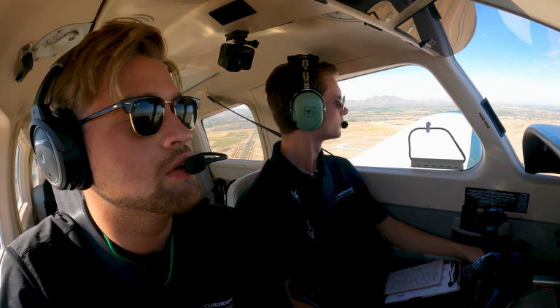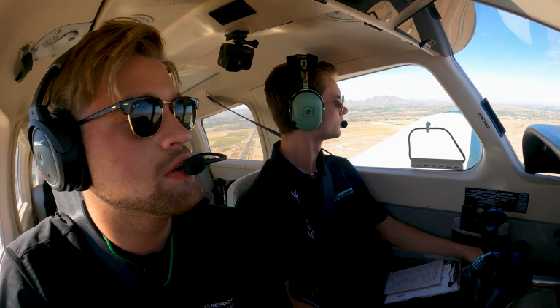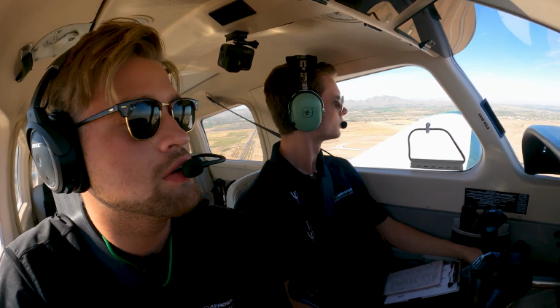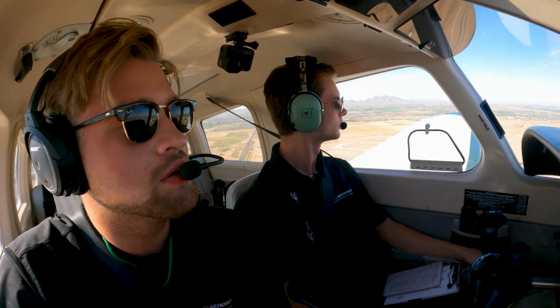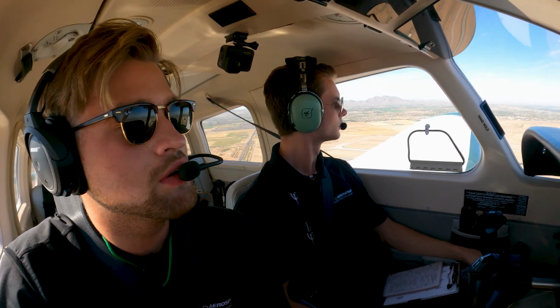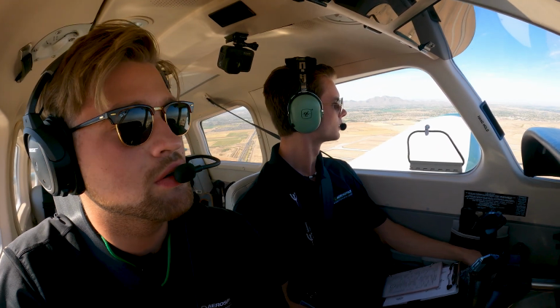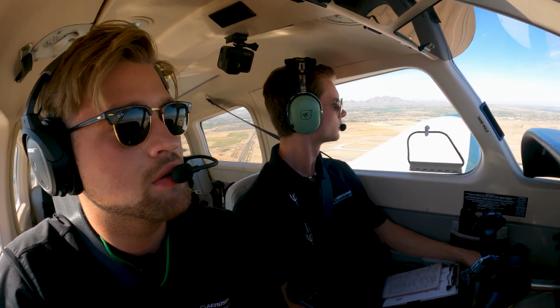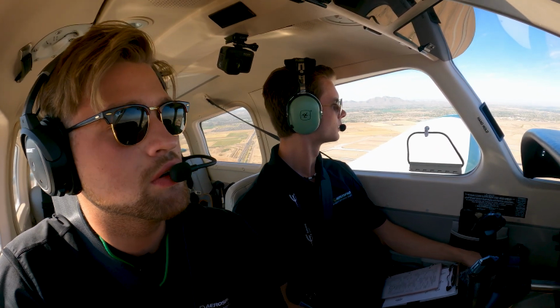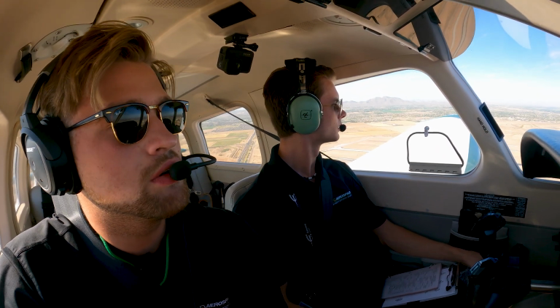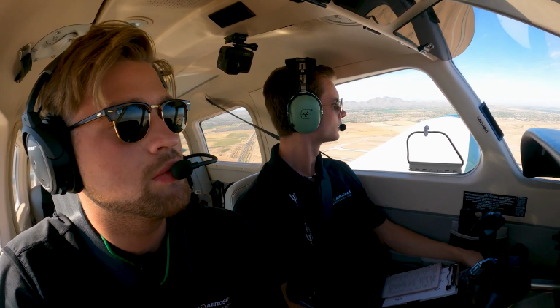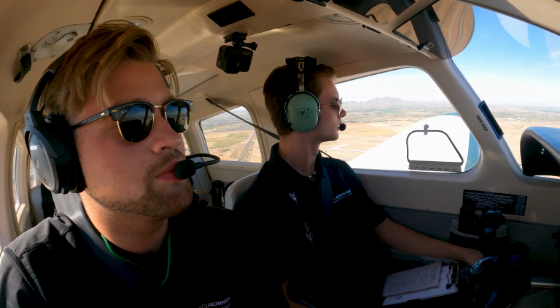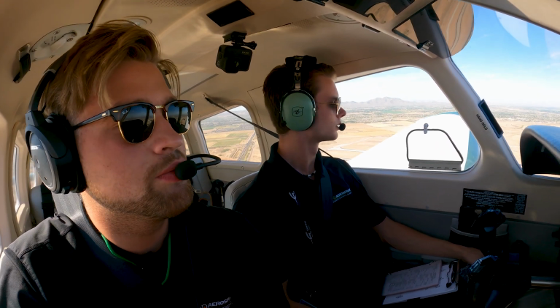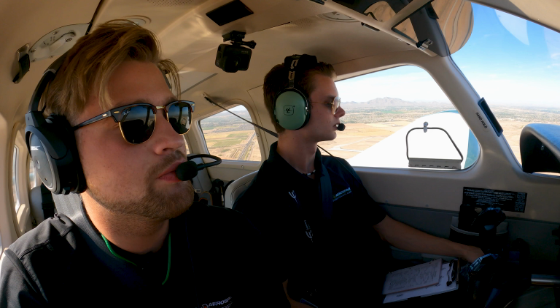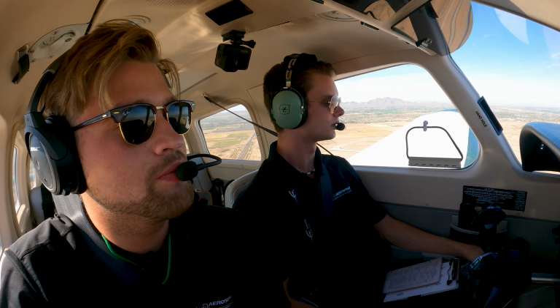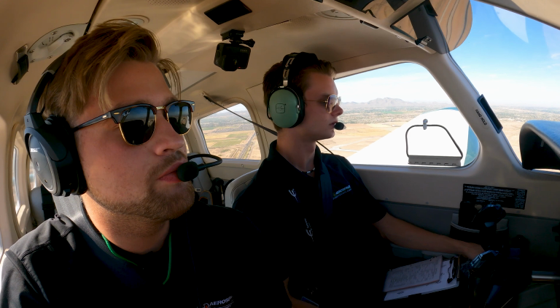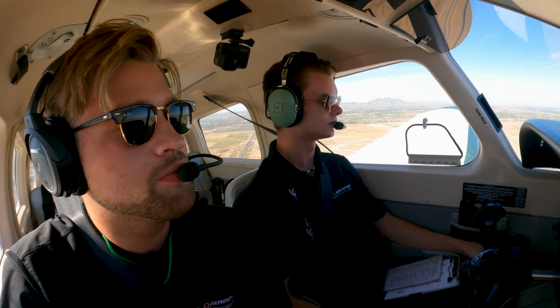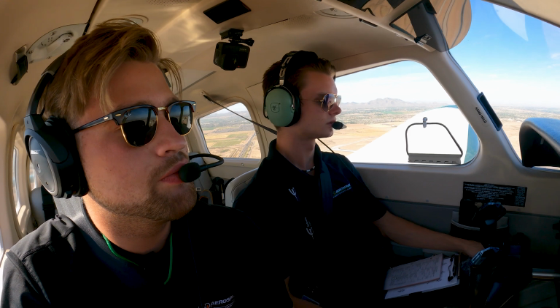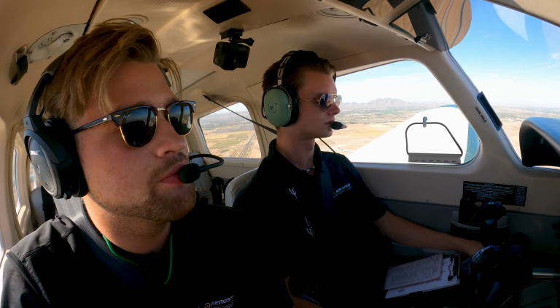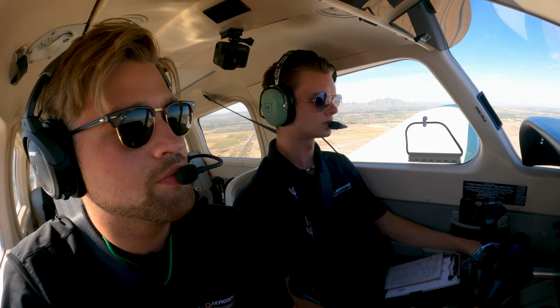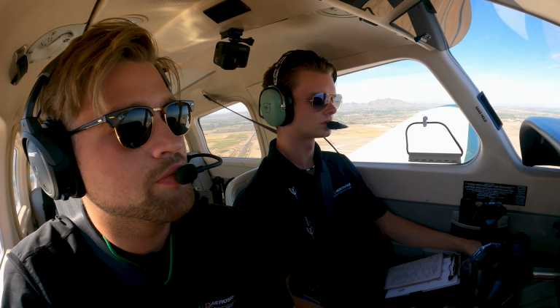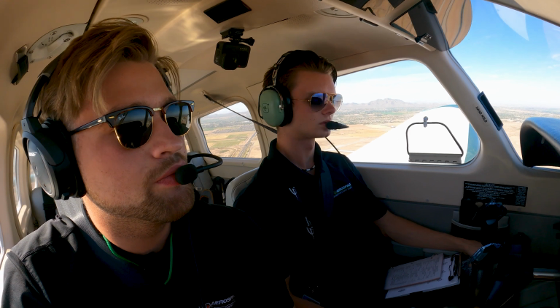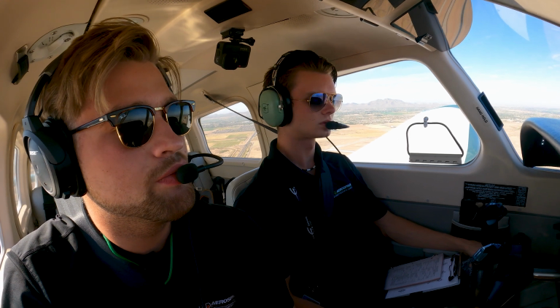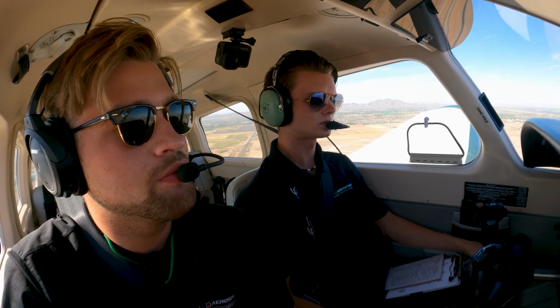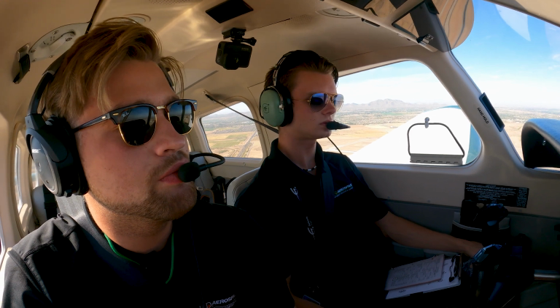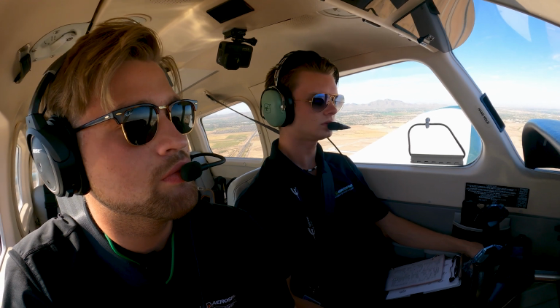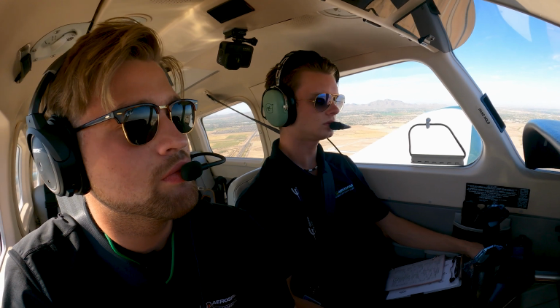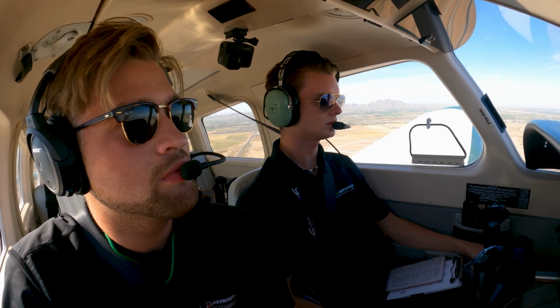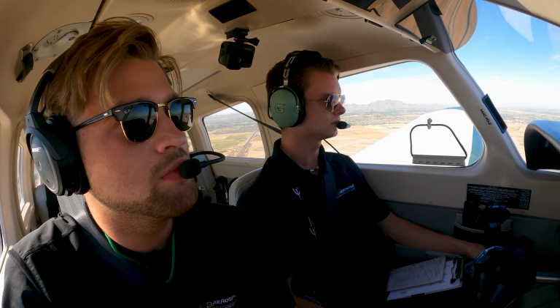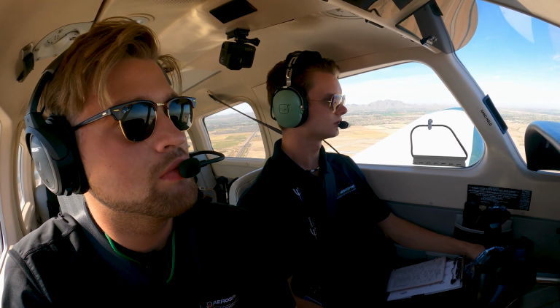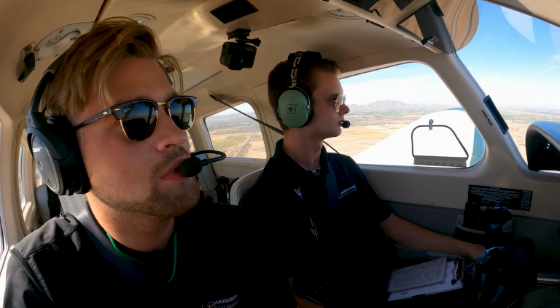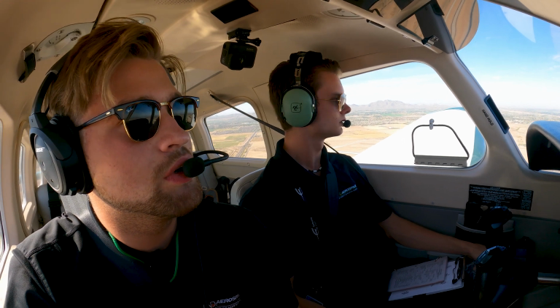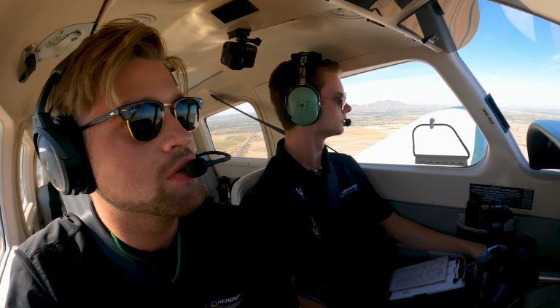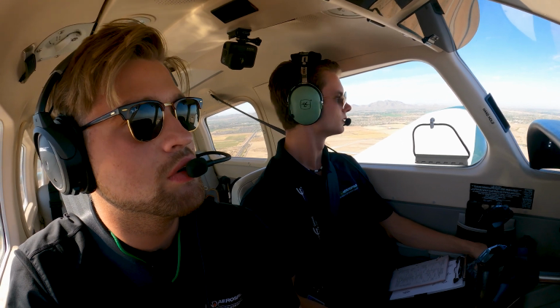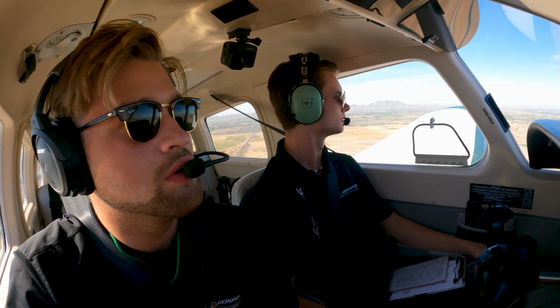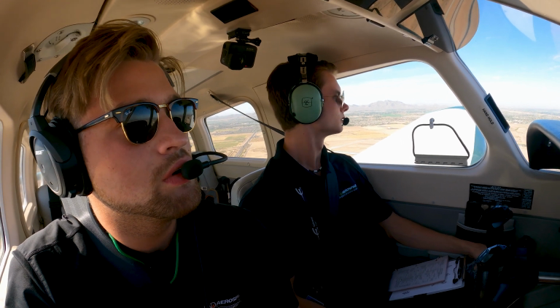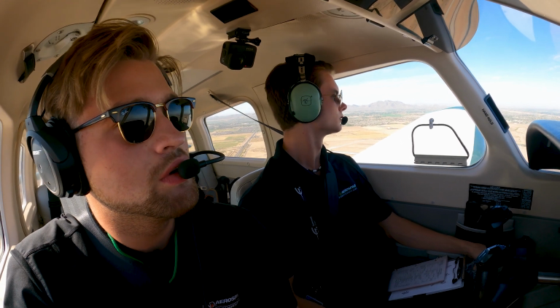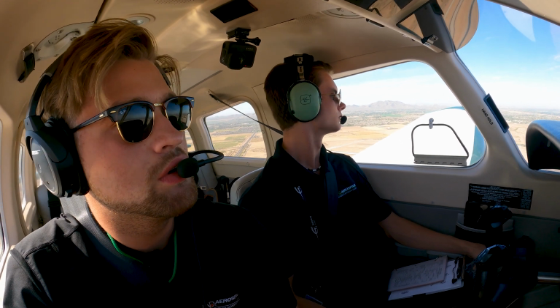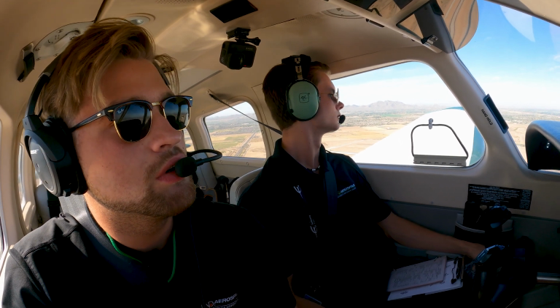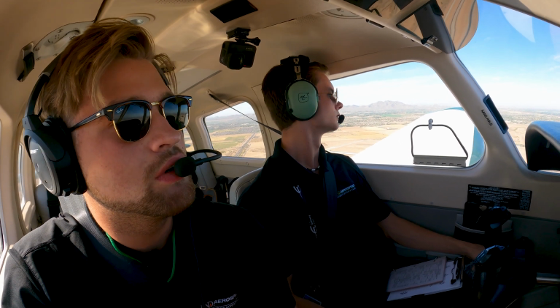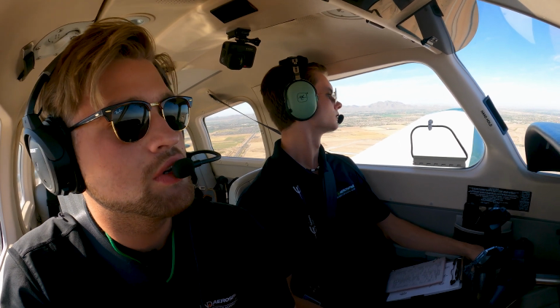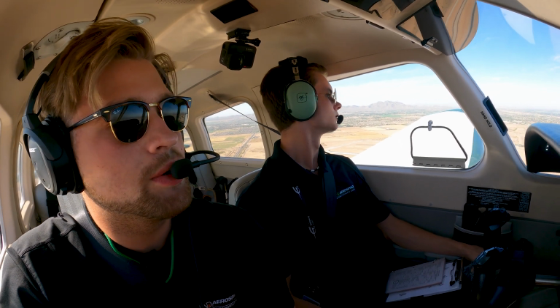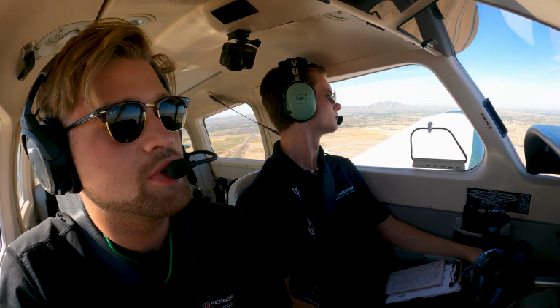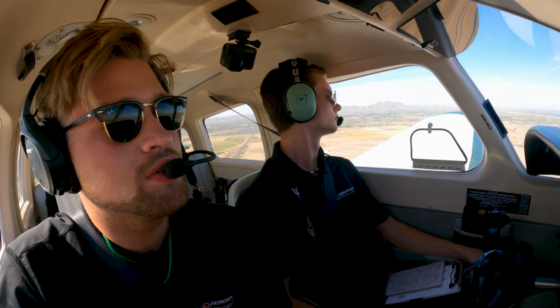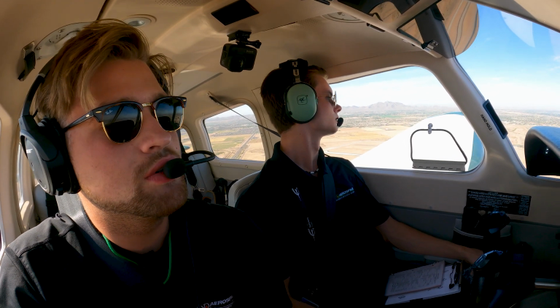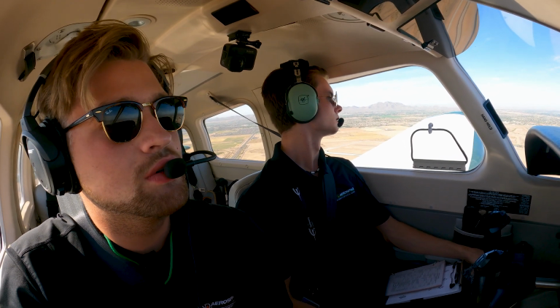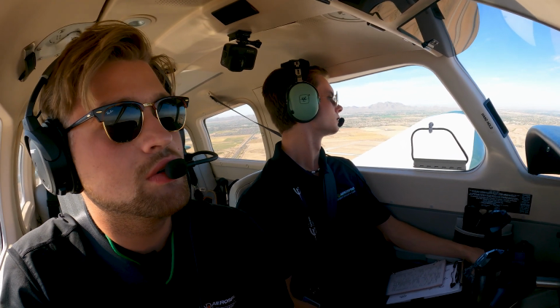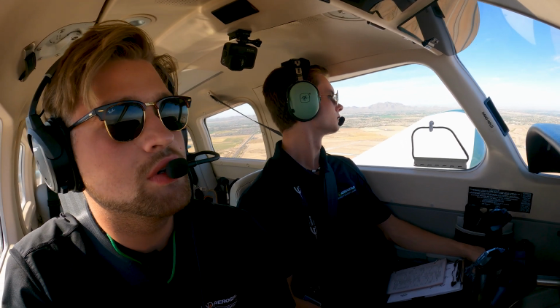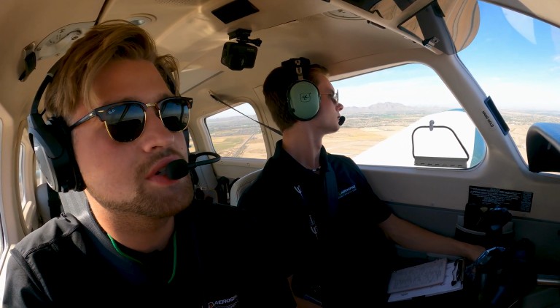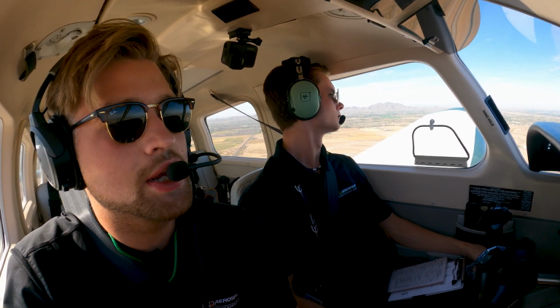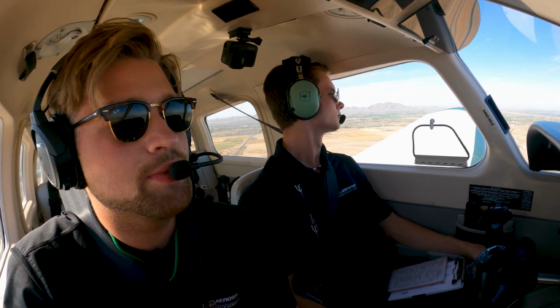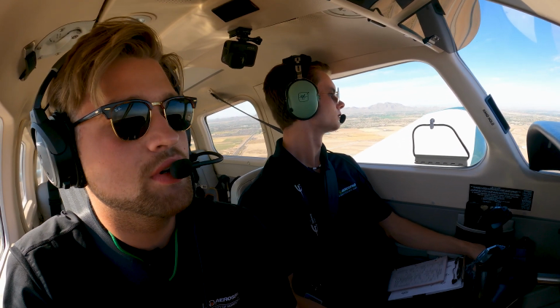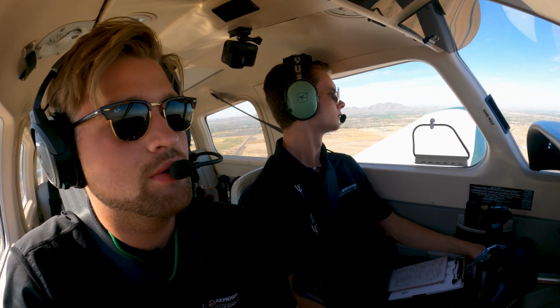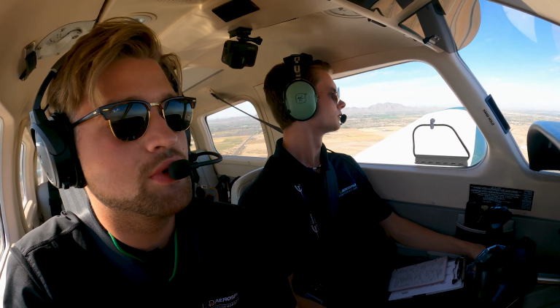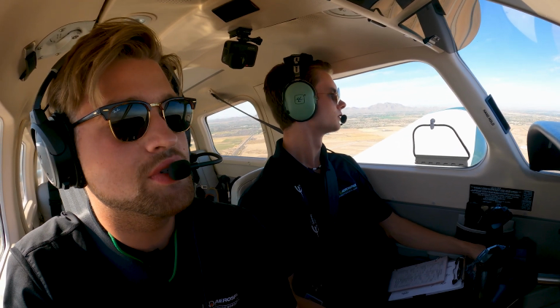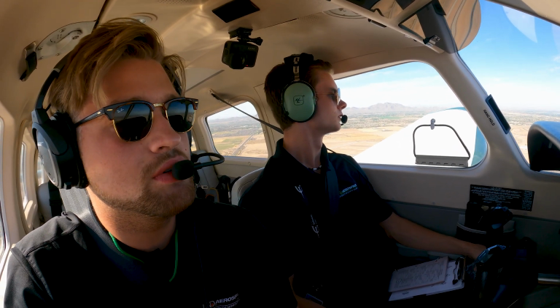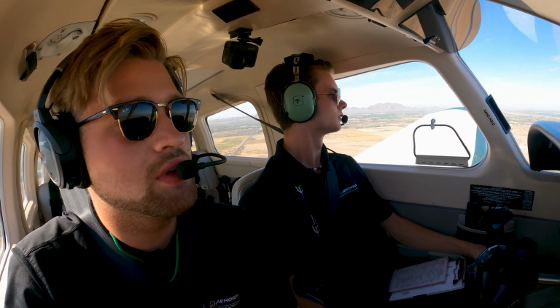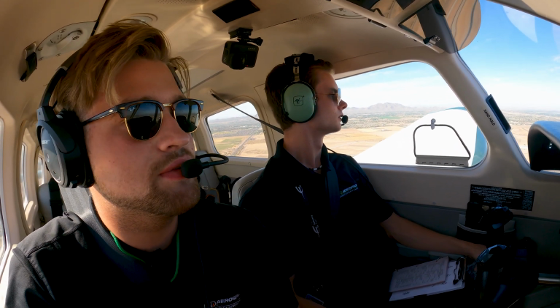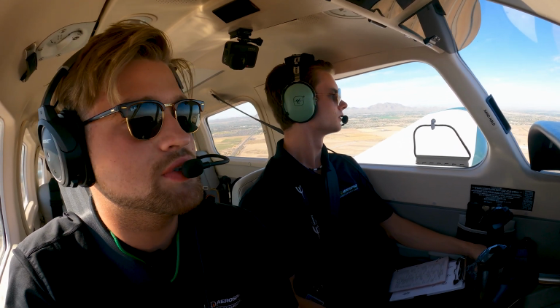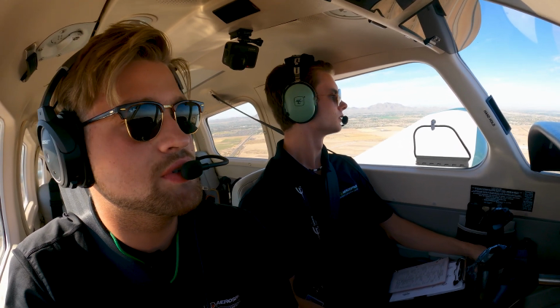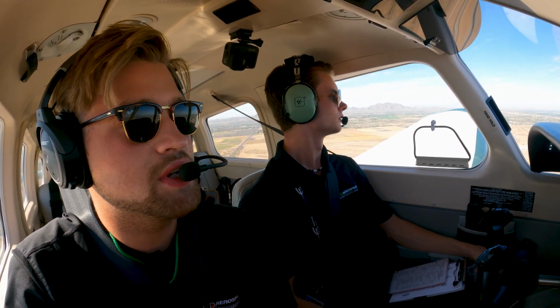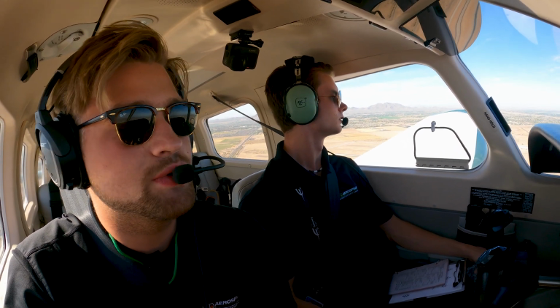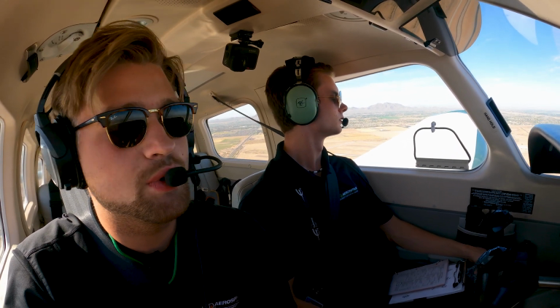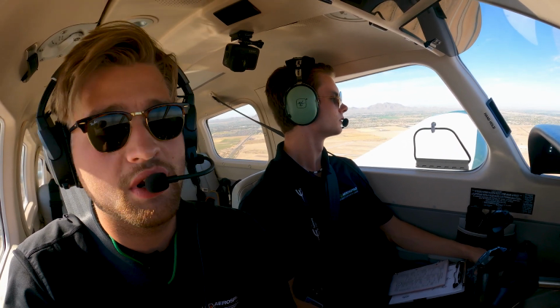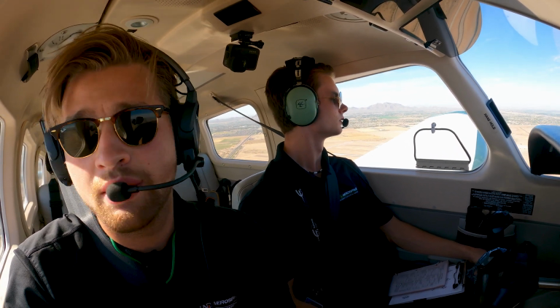2-729, number 2, follow company Archer, short final, right mode left, clear stop and go. Number 2, clear stop and go, 1-2-left, 2-729.